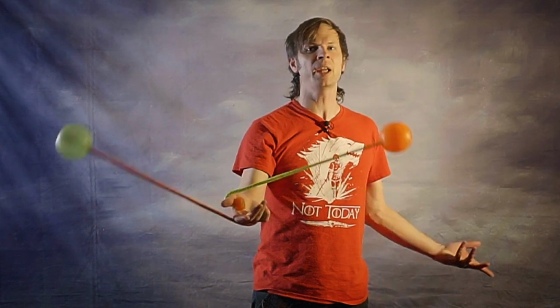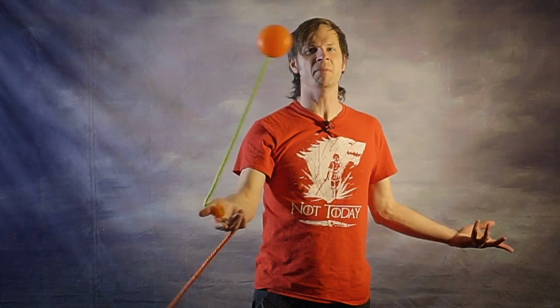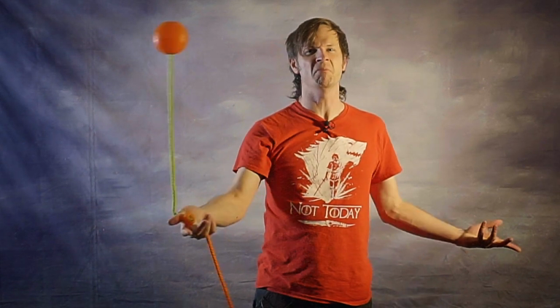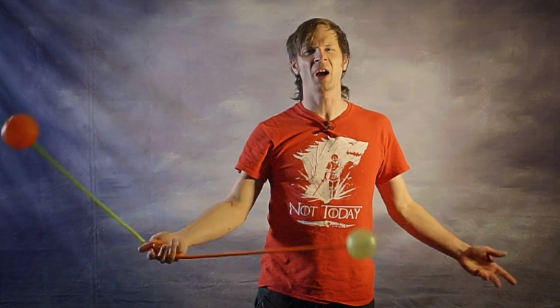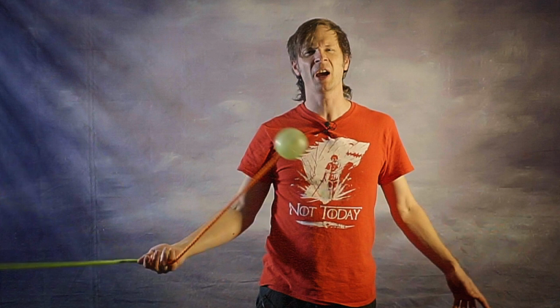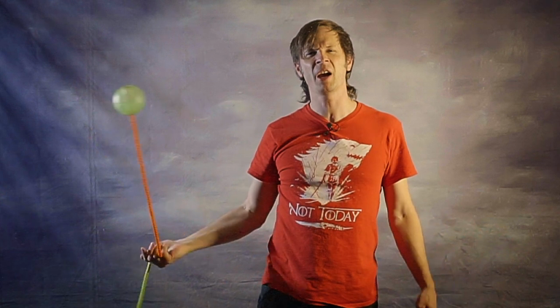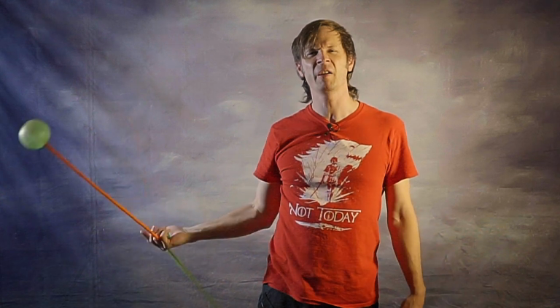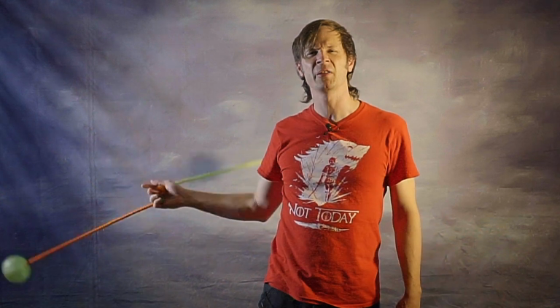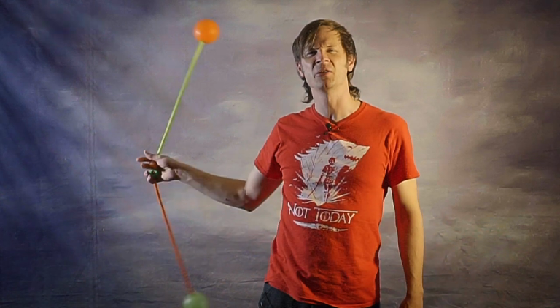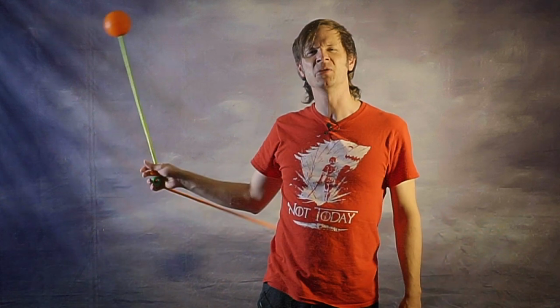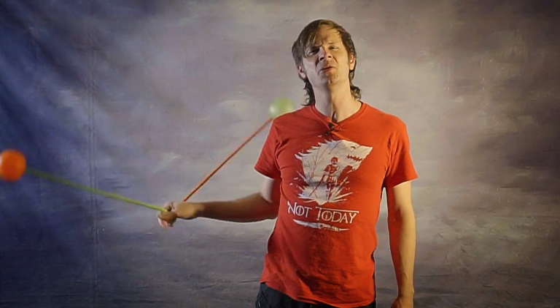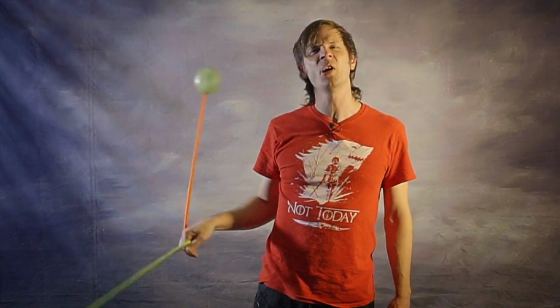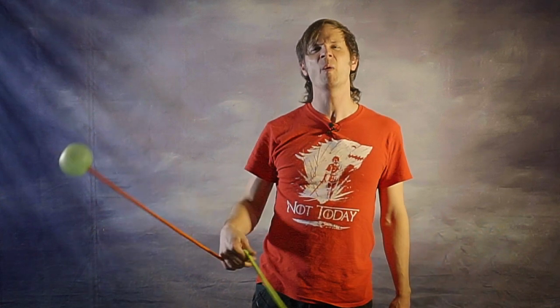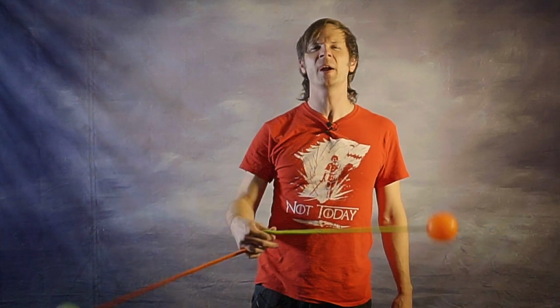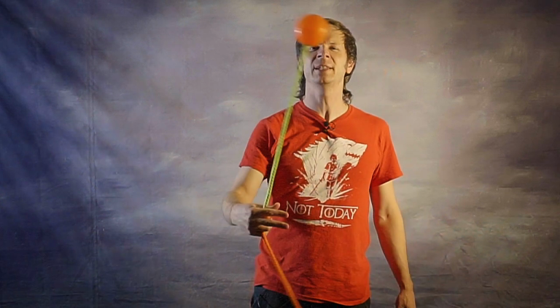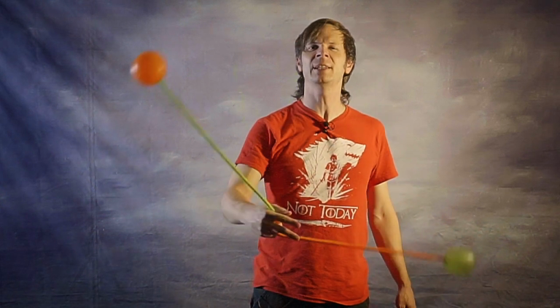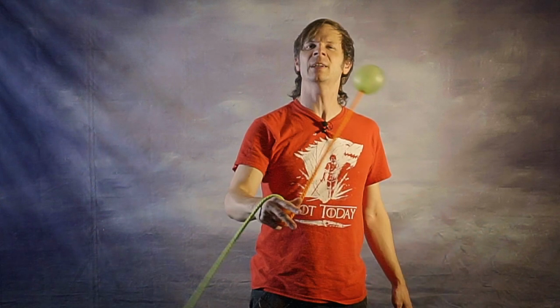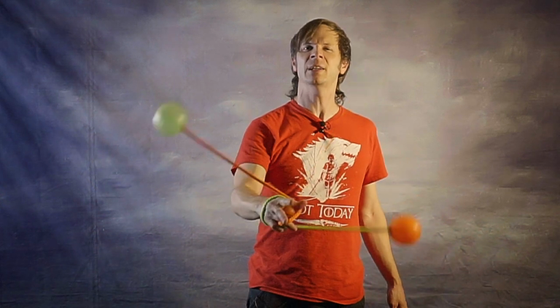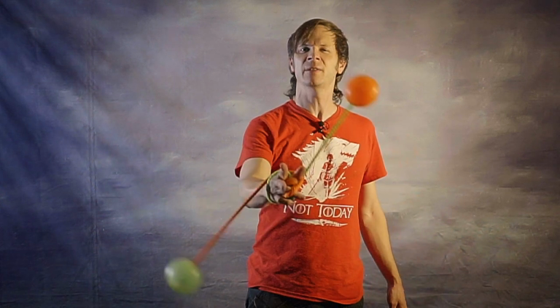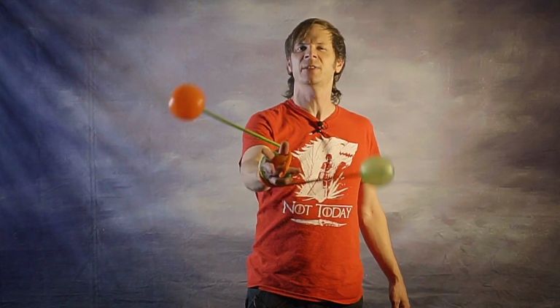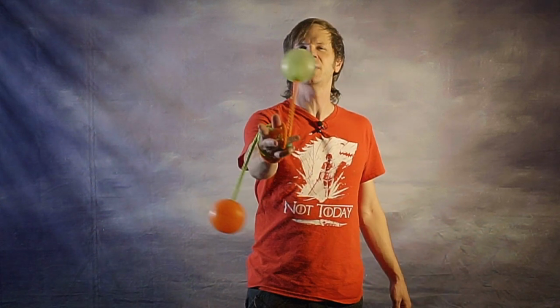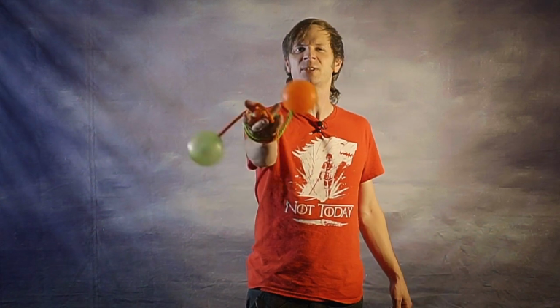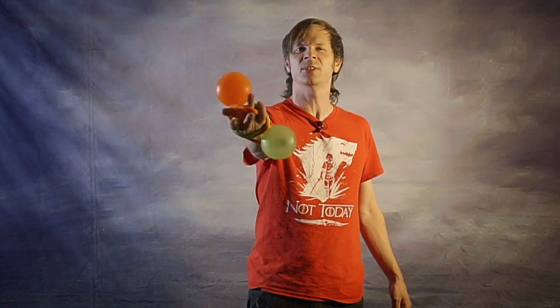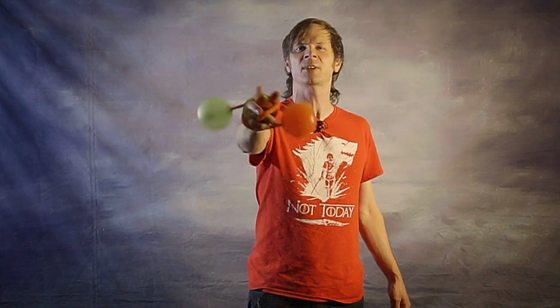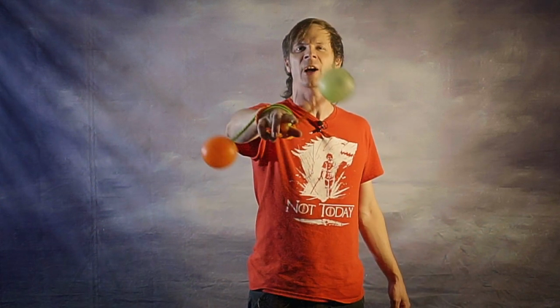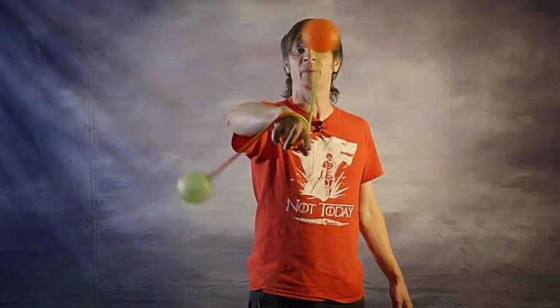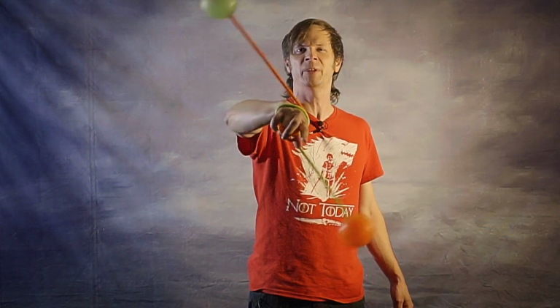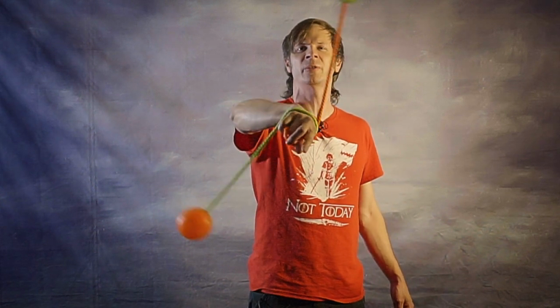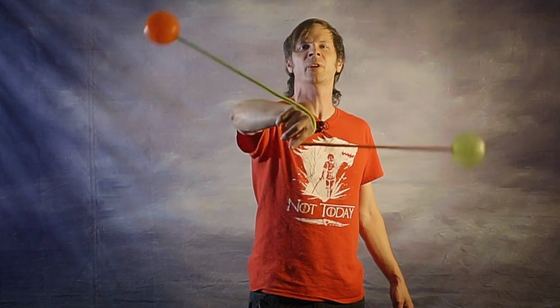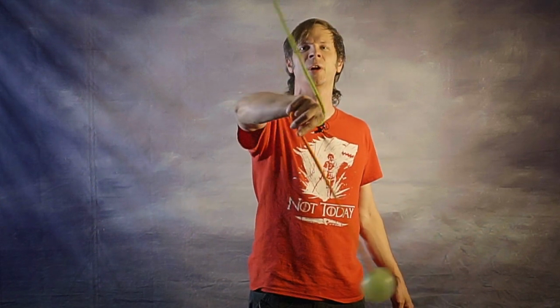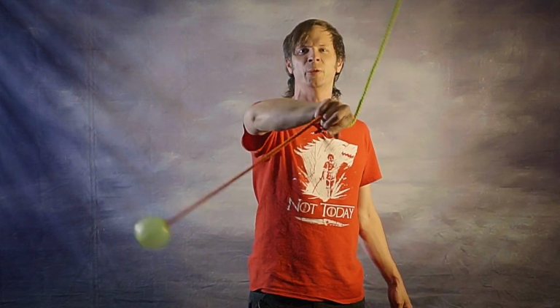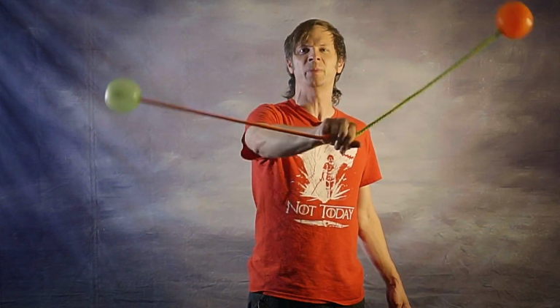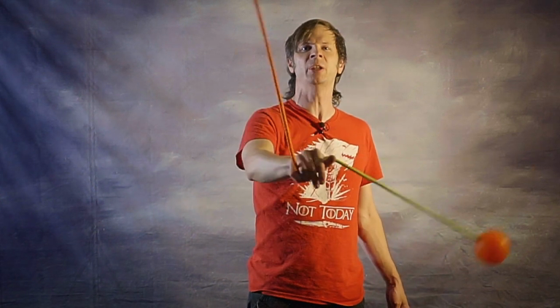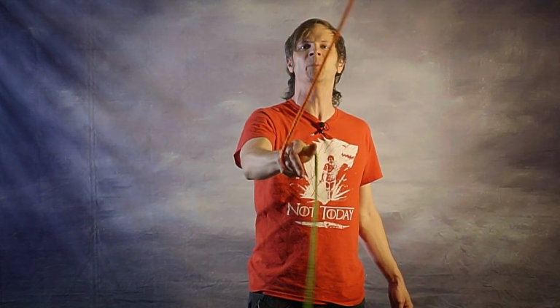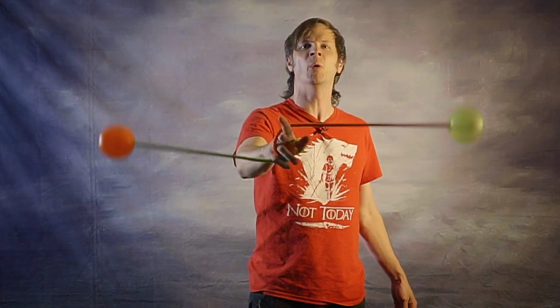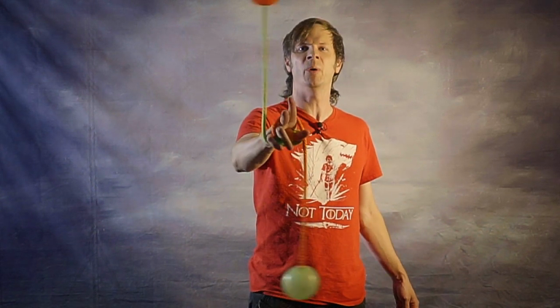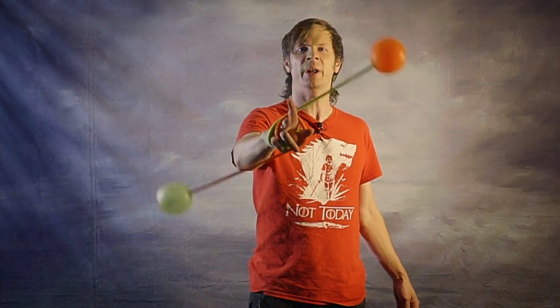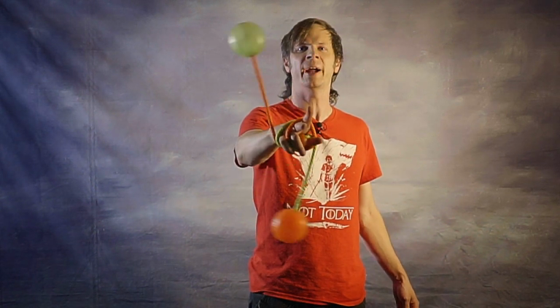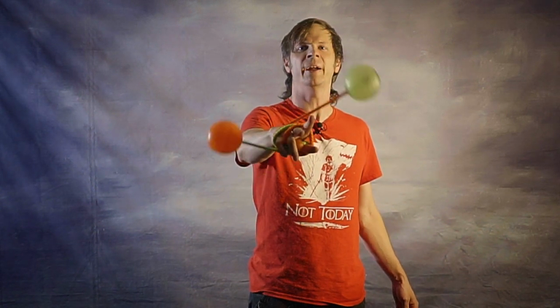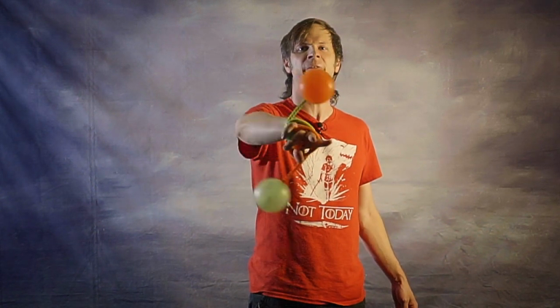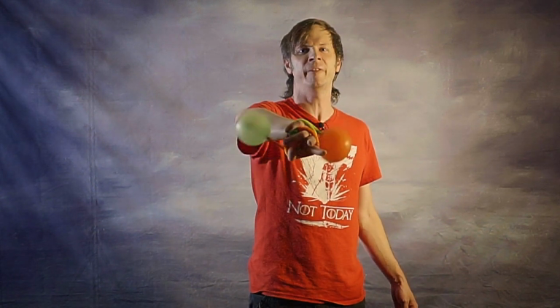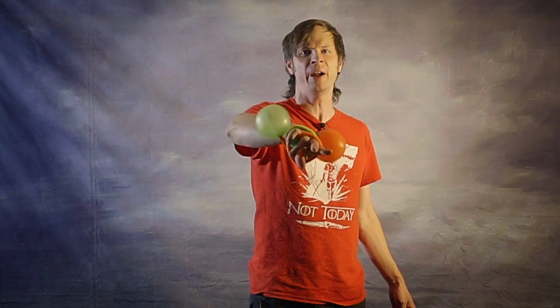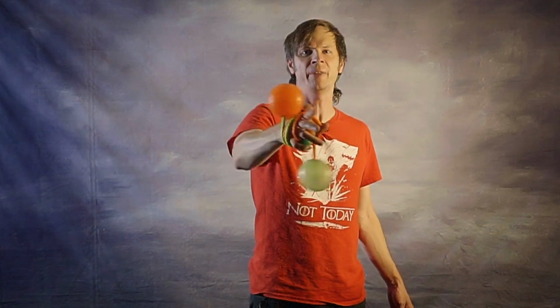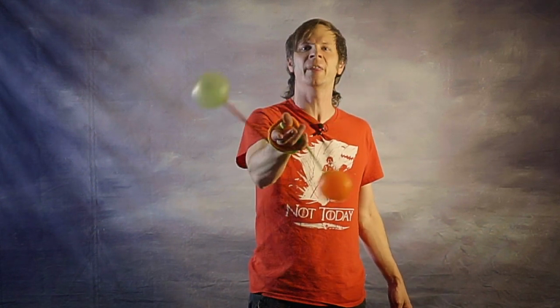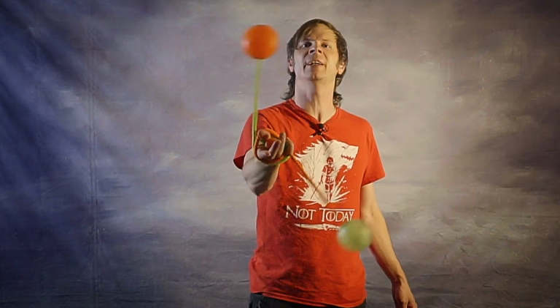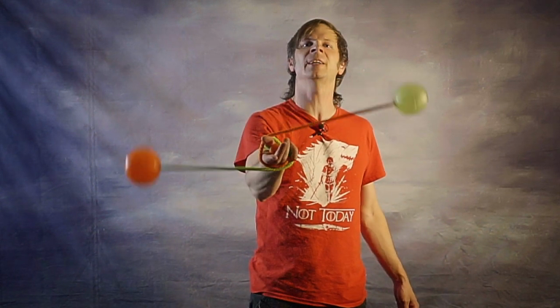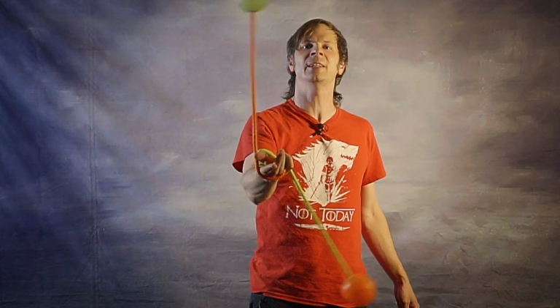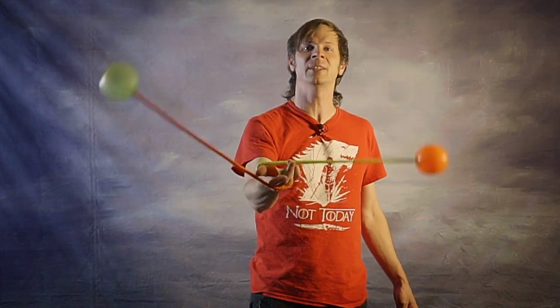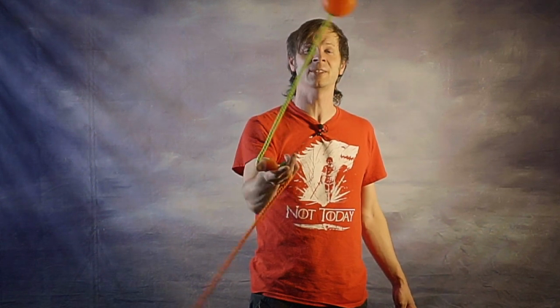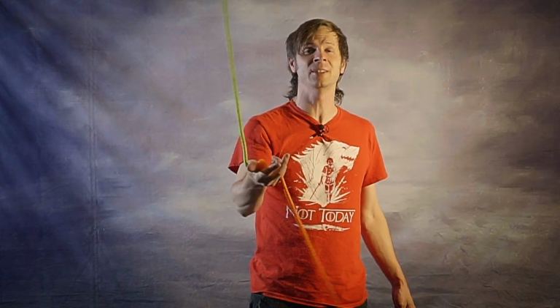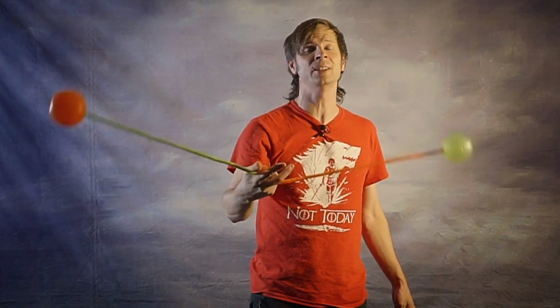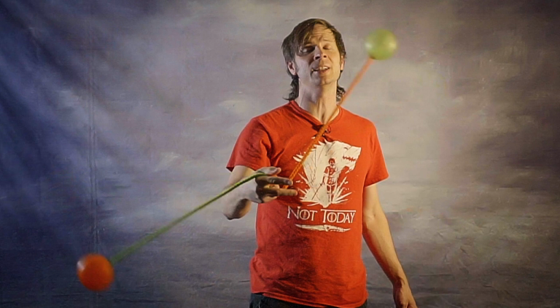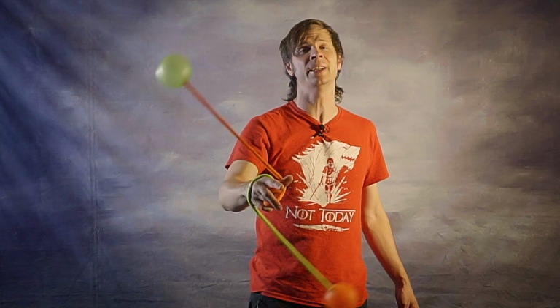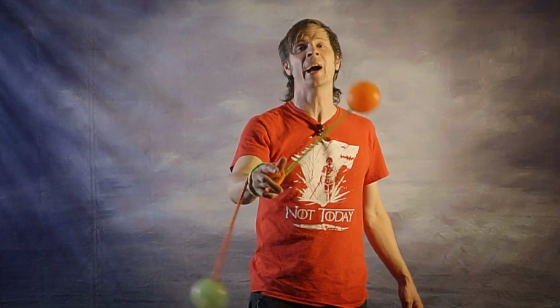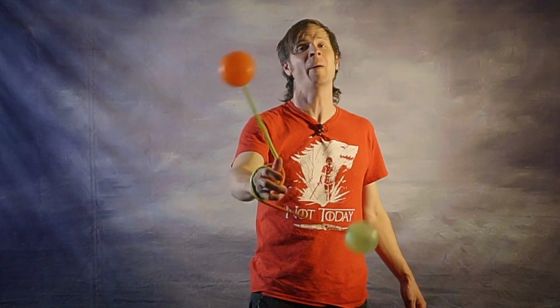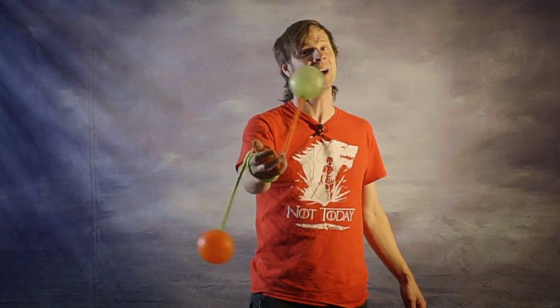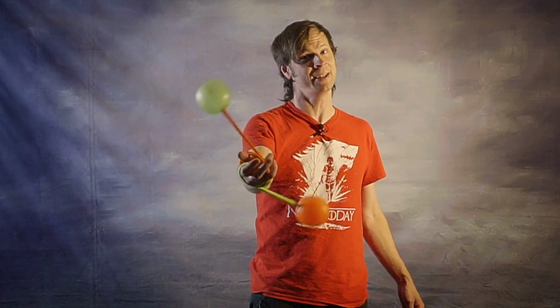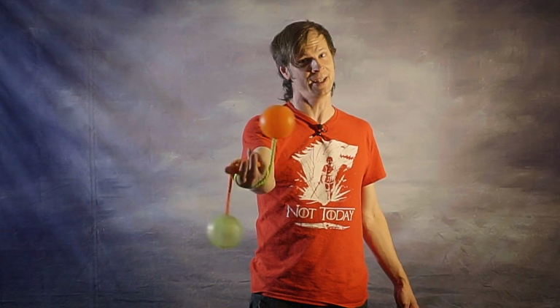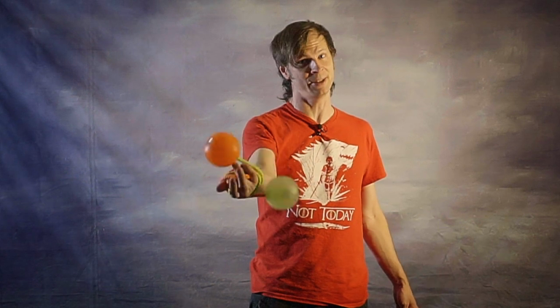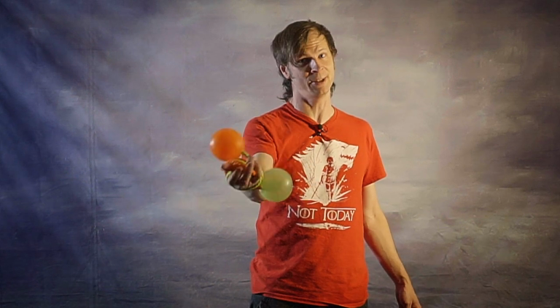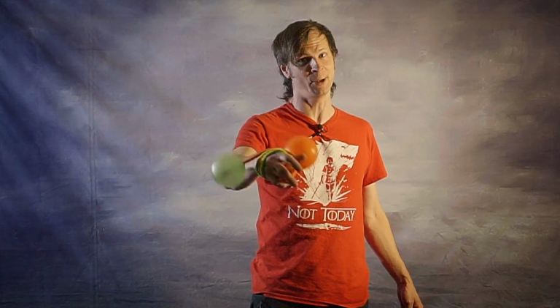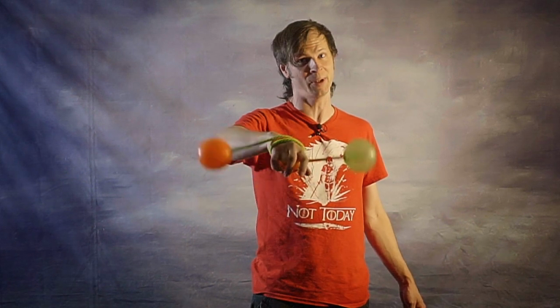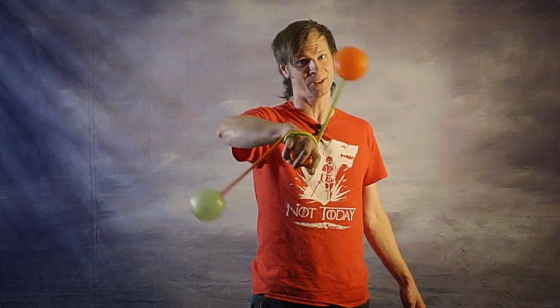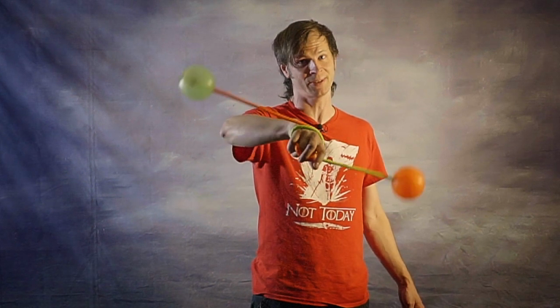So it's closed fist one way and open fingers the other. I have no idea if this is common for other people, but it is indeed how I tend to do it.